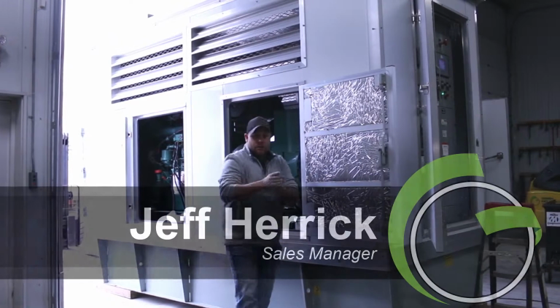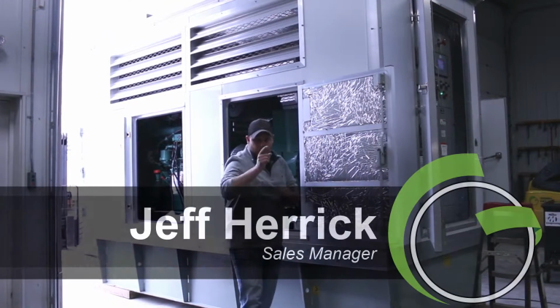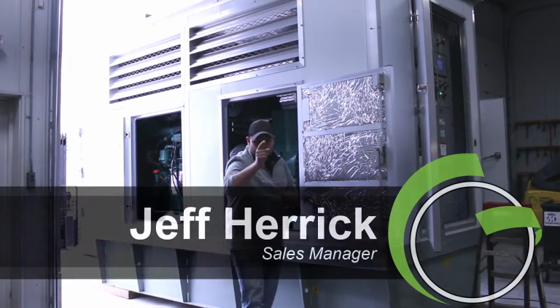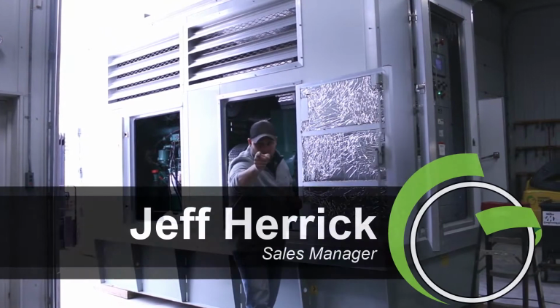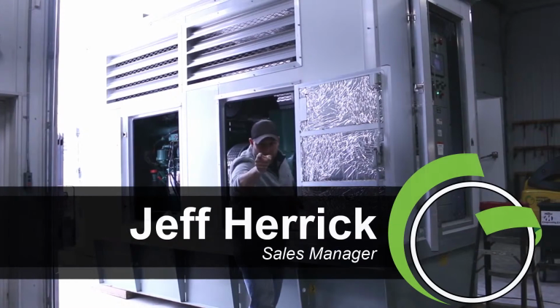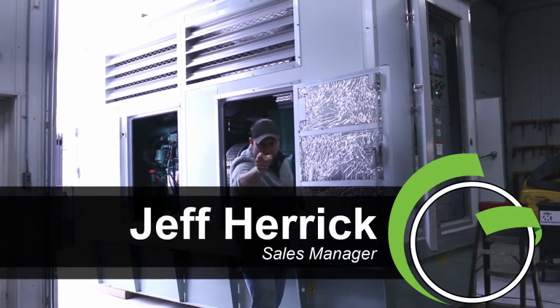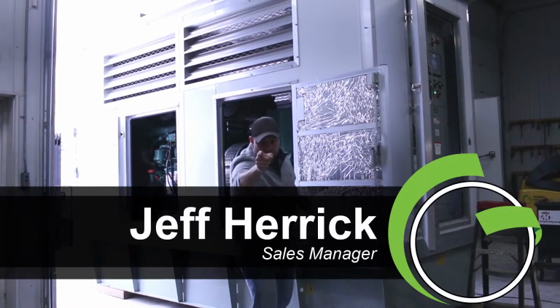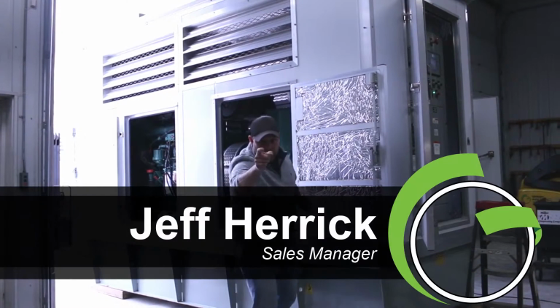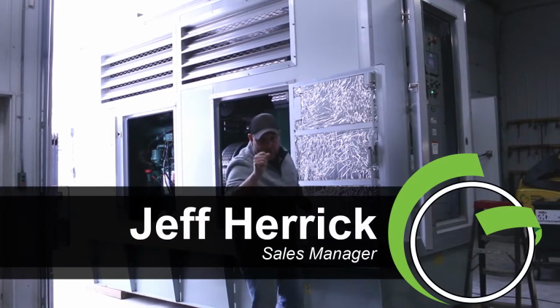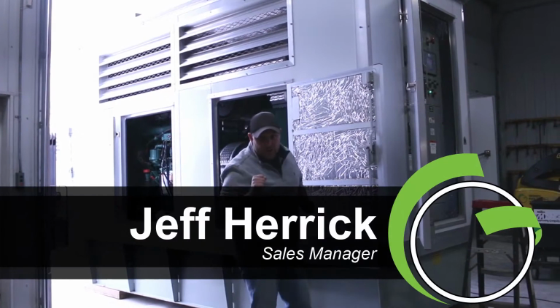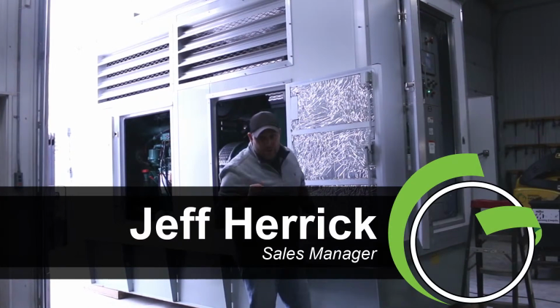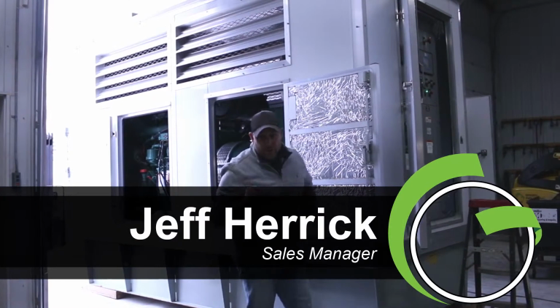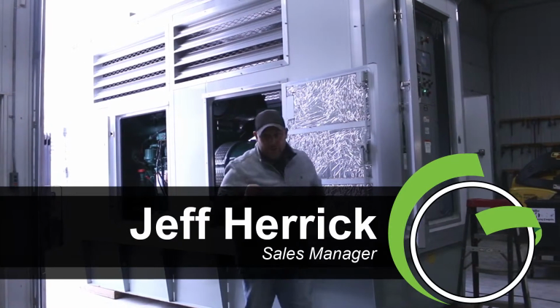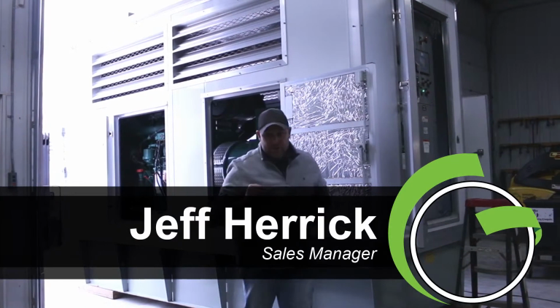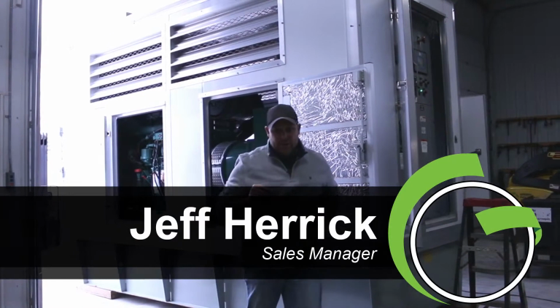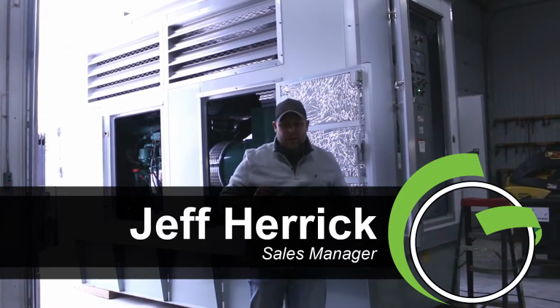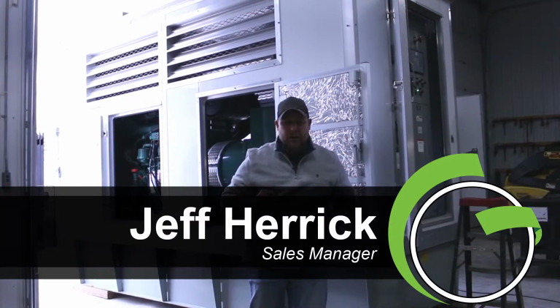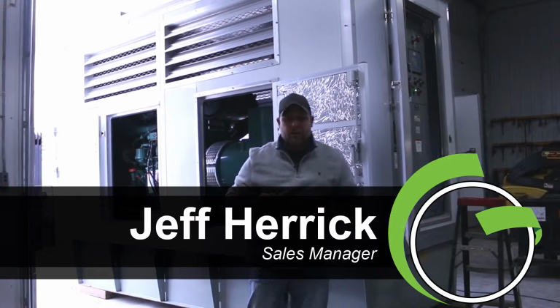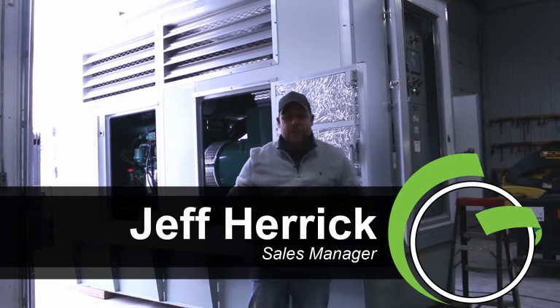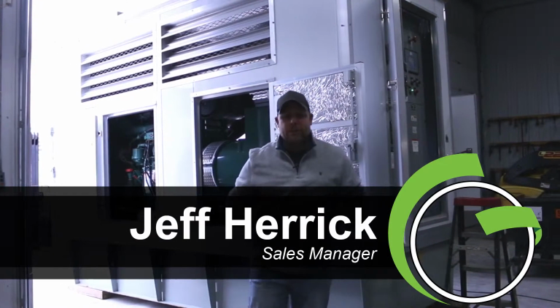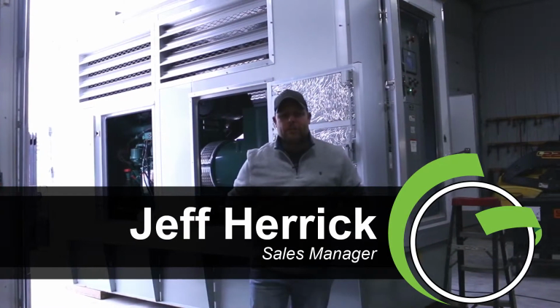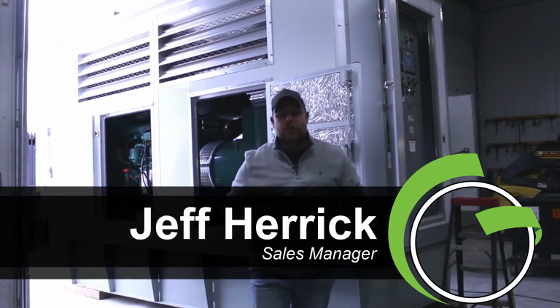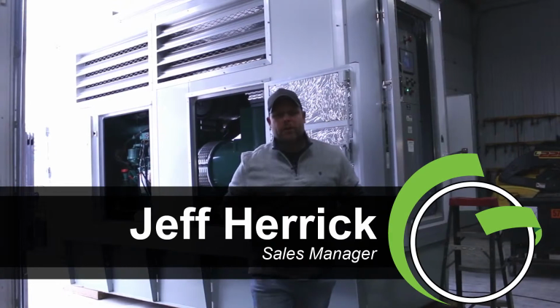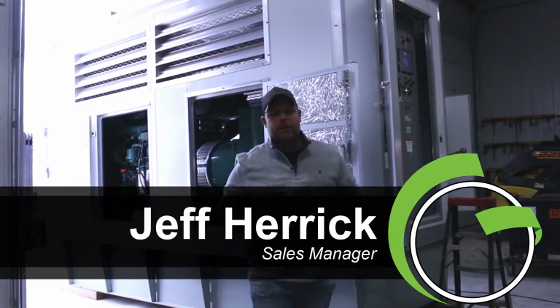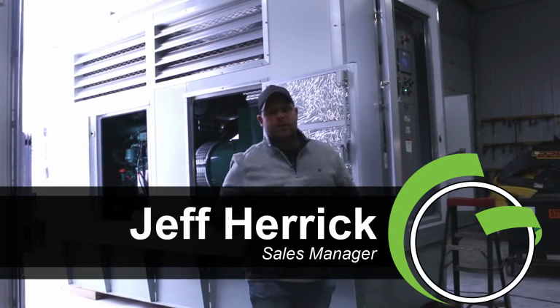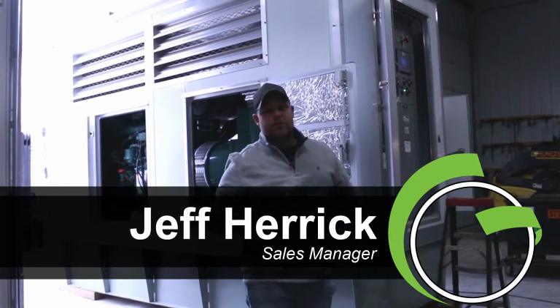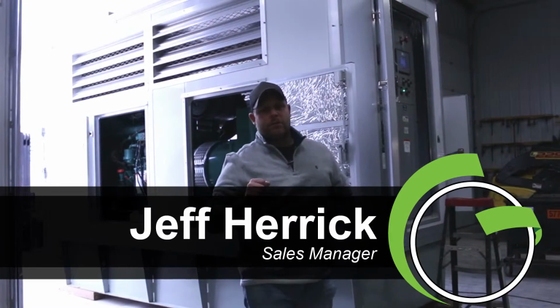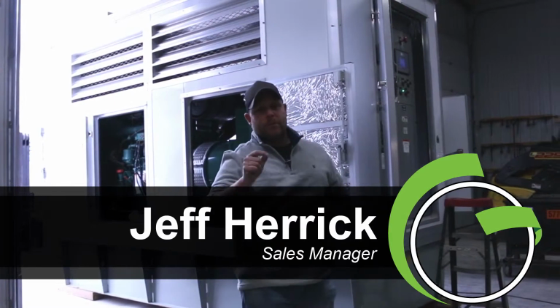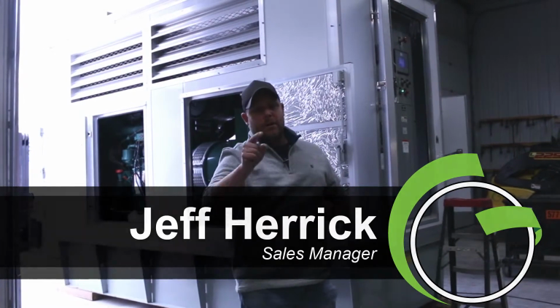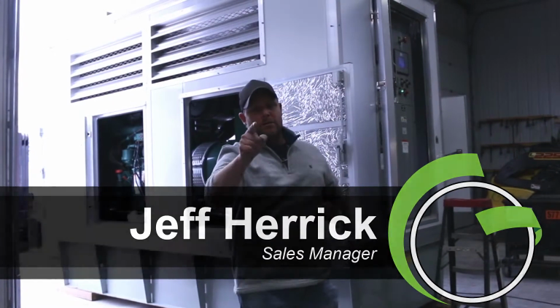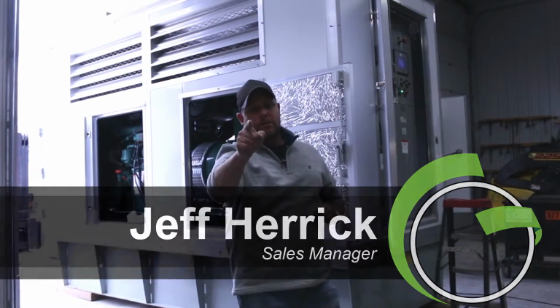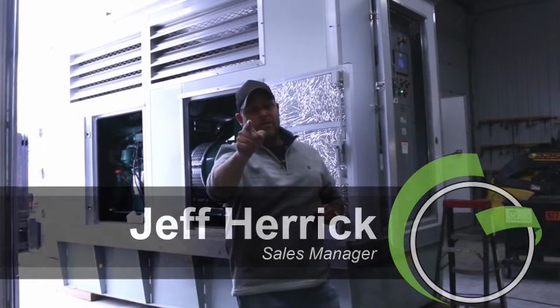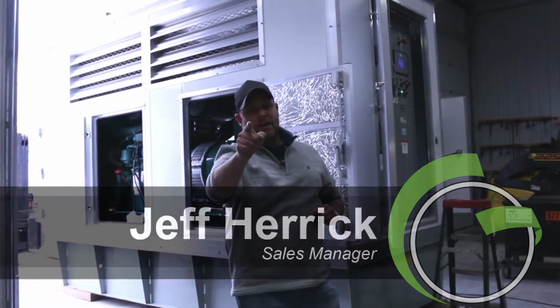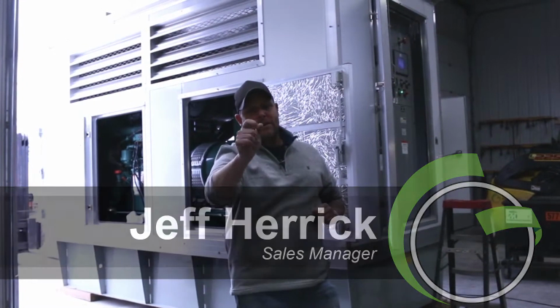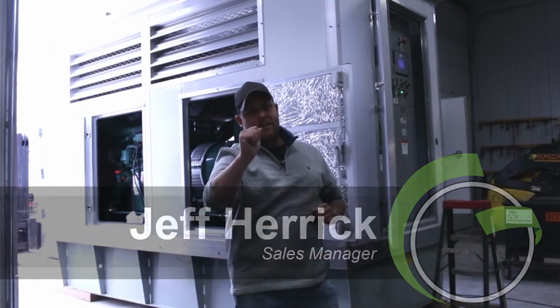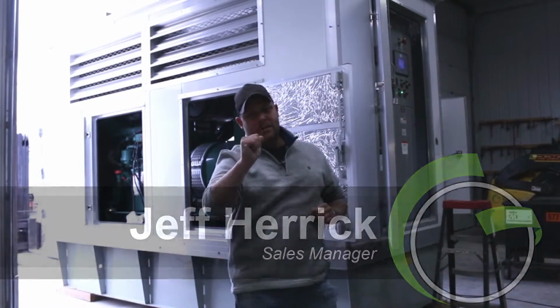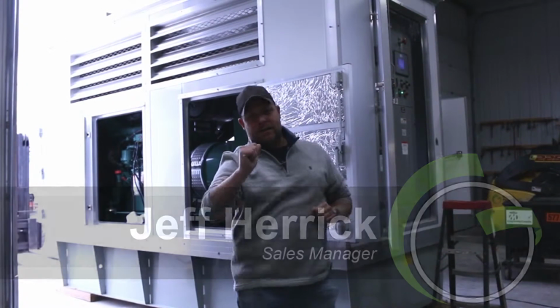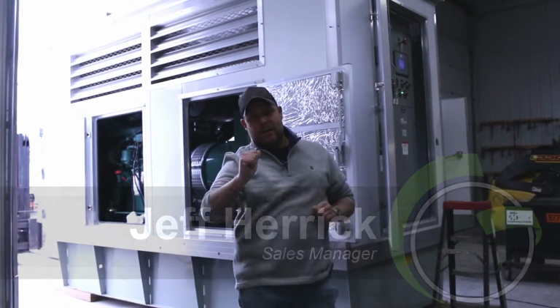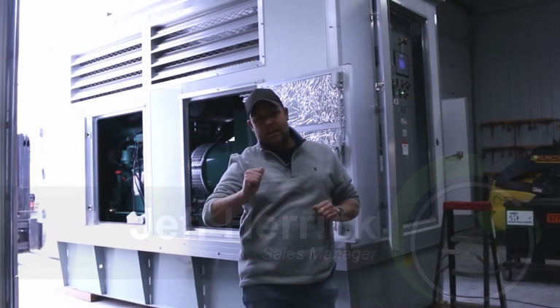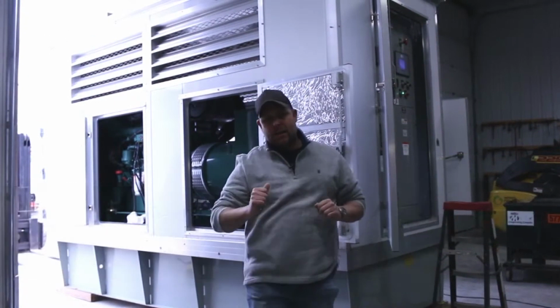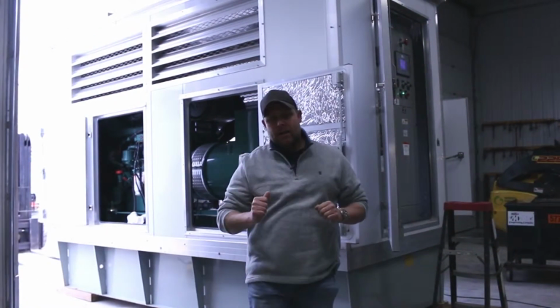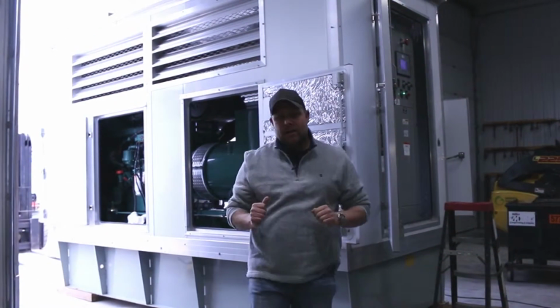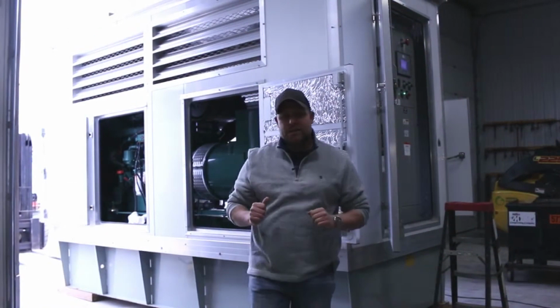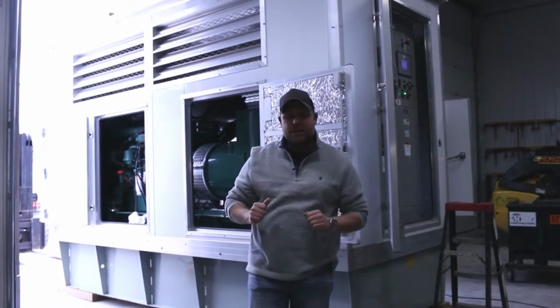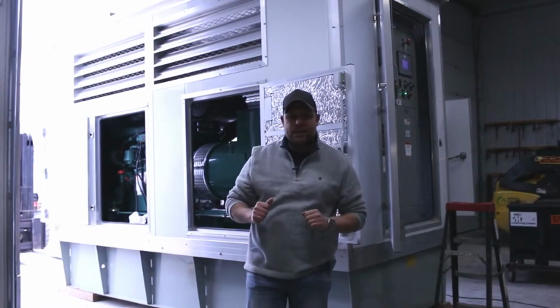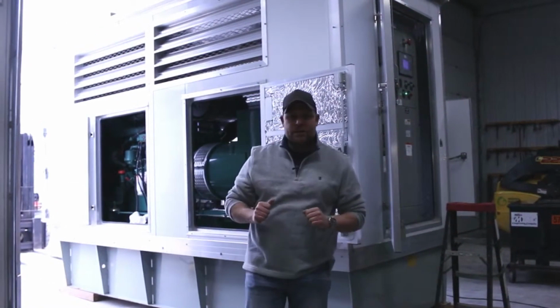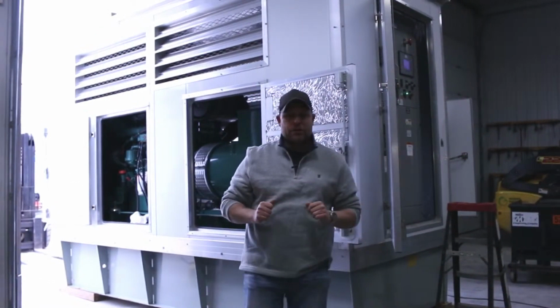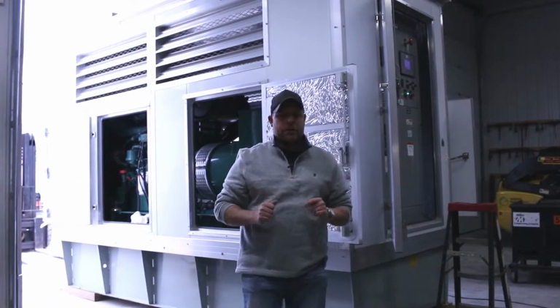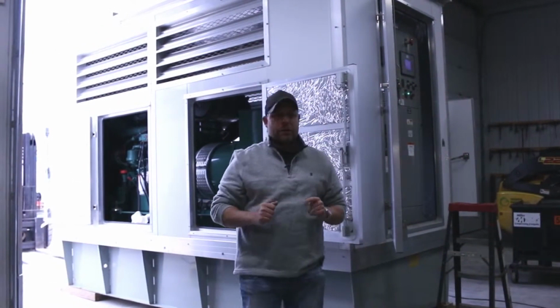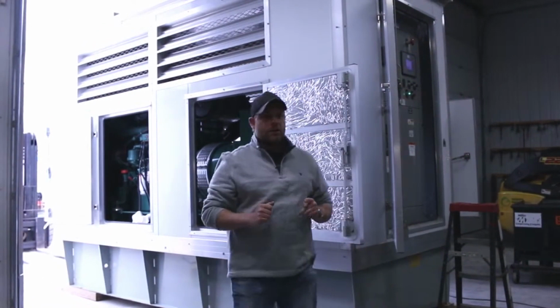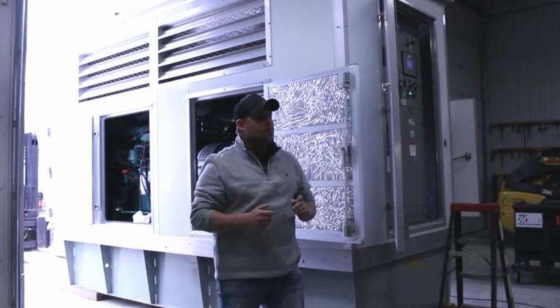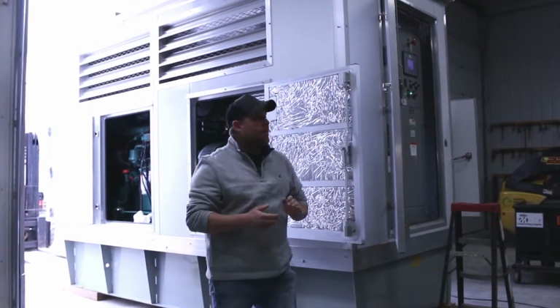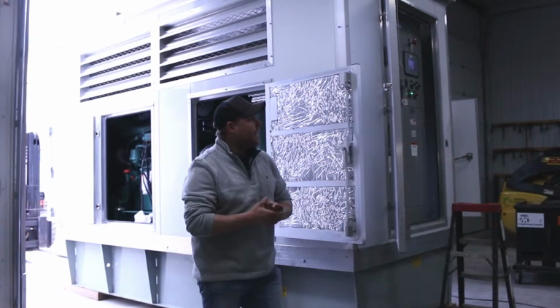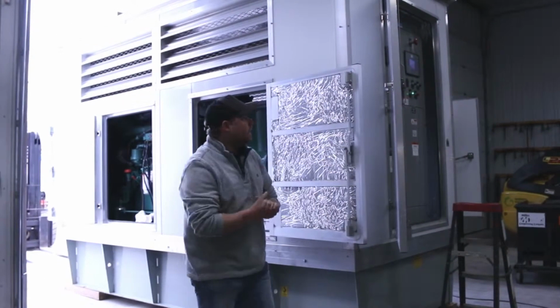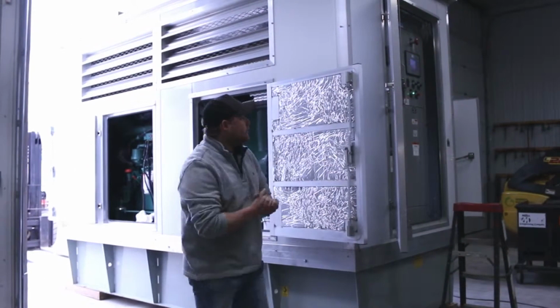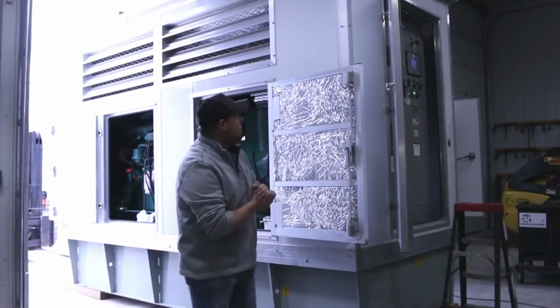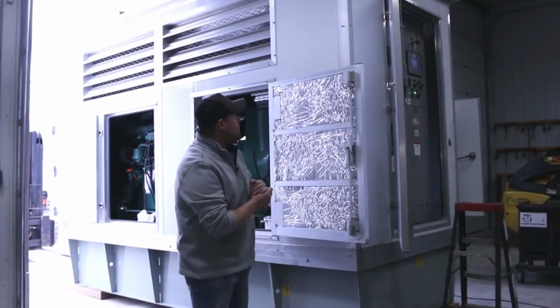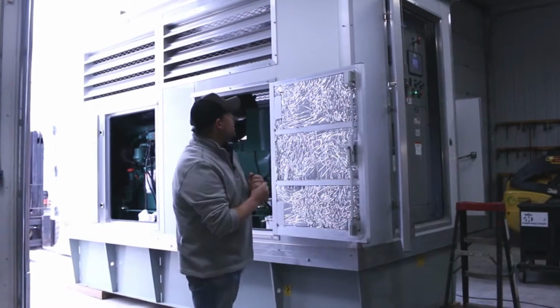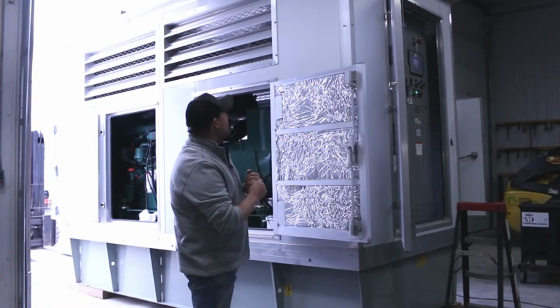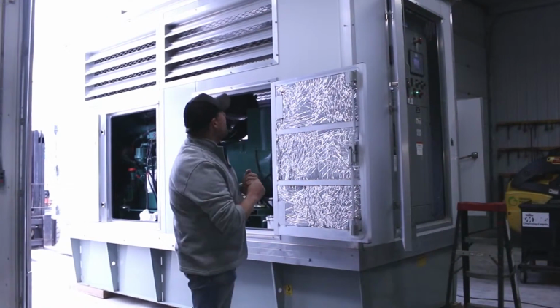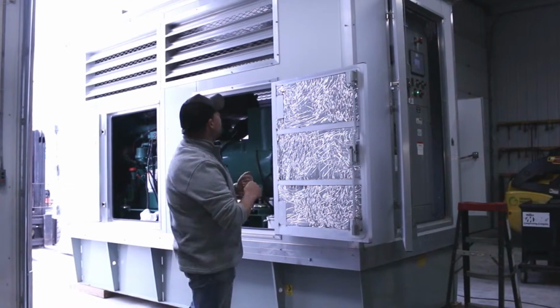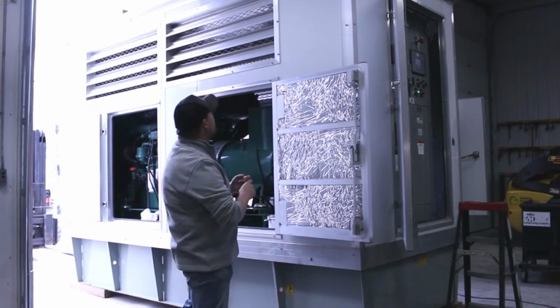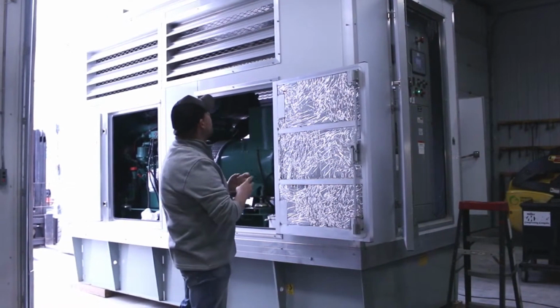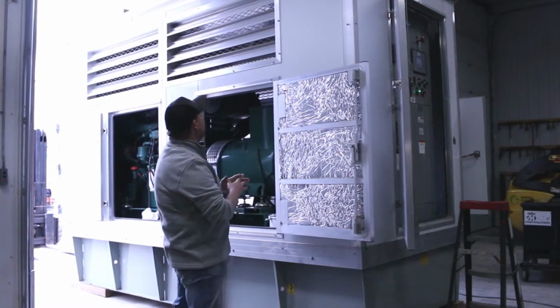How are we doing ladies and gentlemen? Jeff Herrera coming to you from Green Industrial, Belgium, Wisconsin today. Excited to show you a new package we just got delivered.